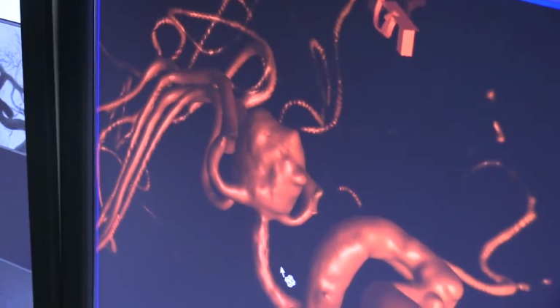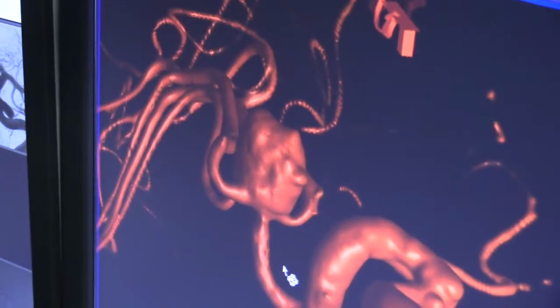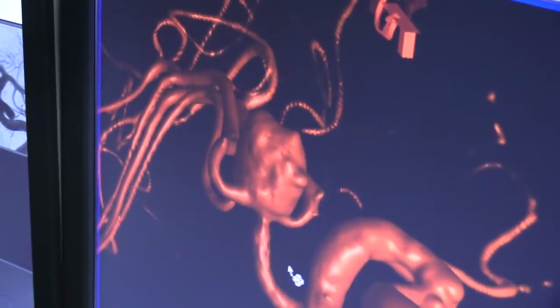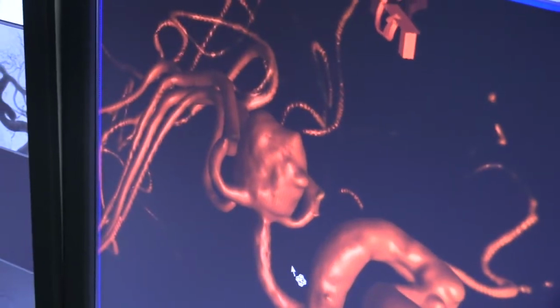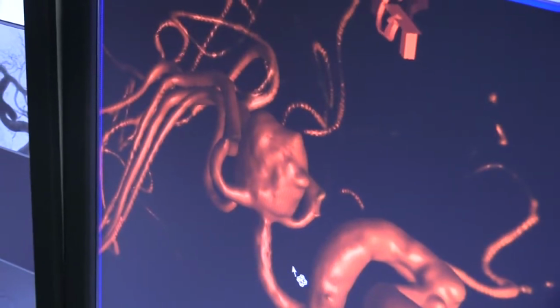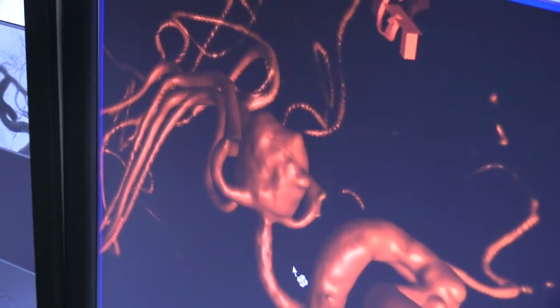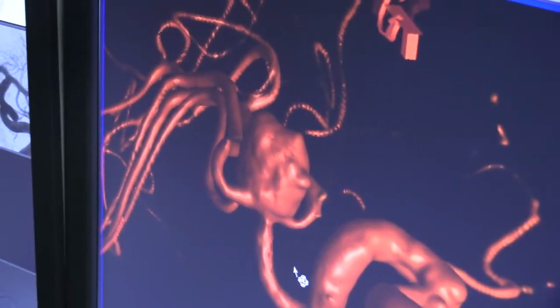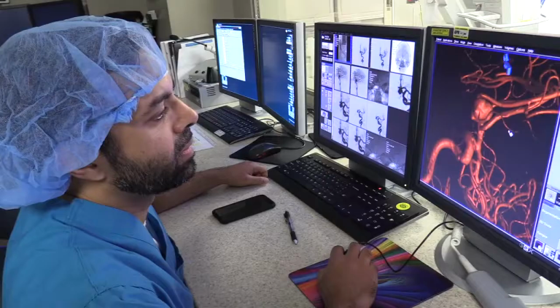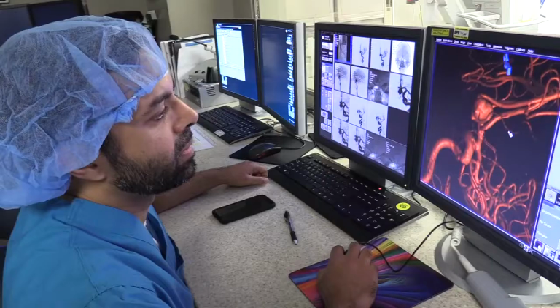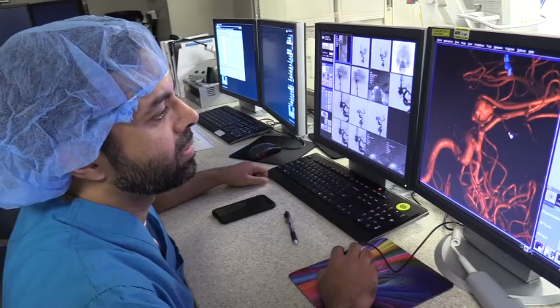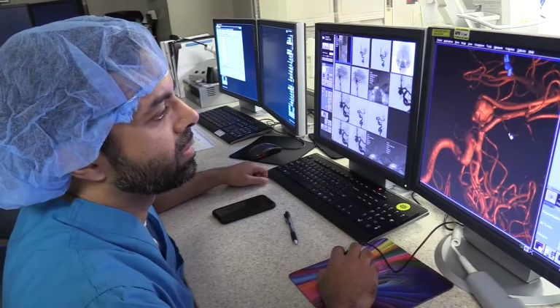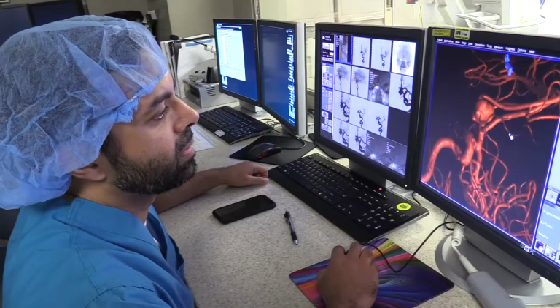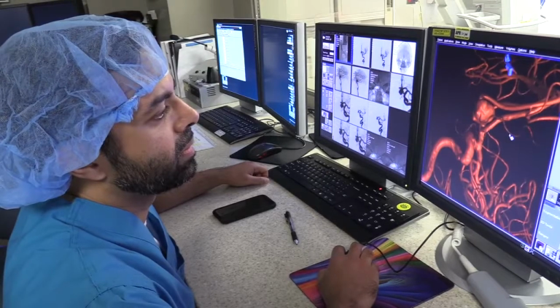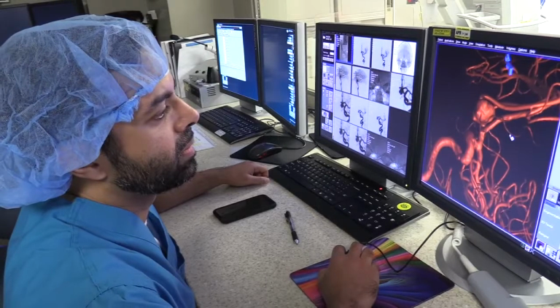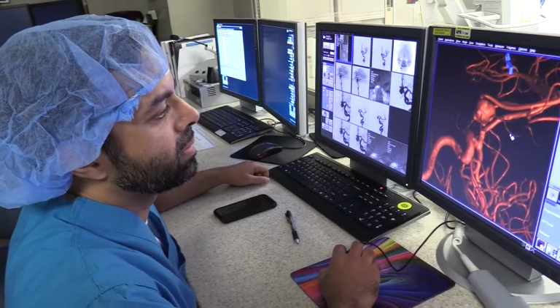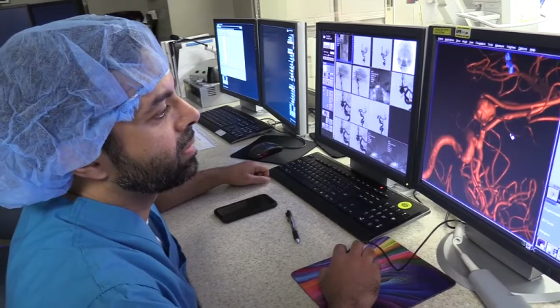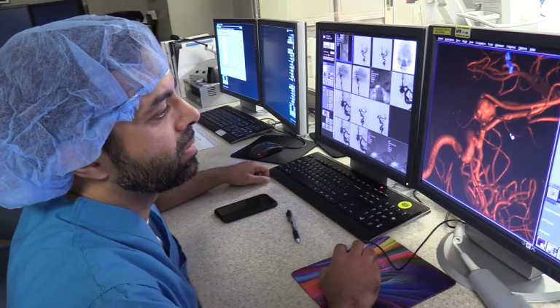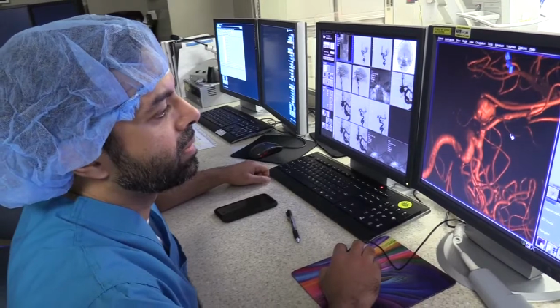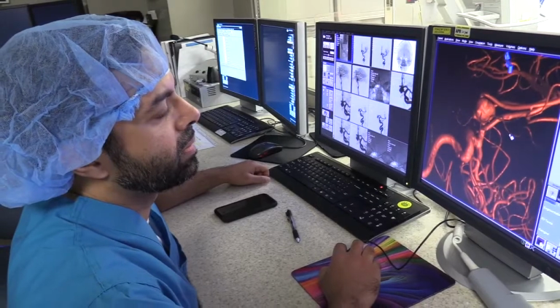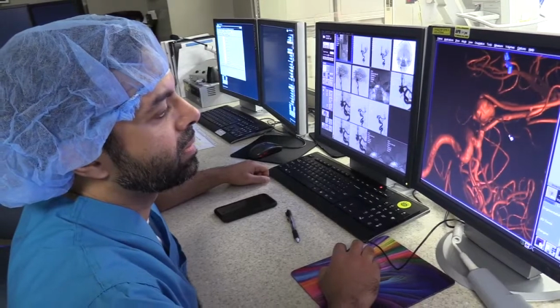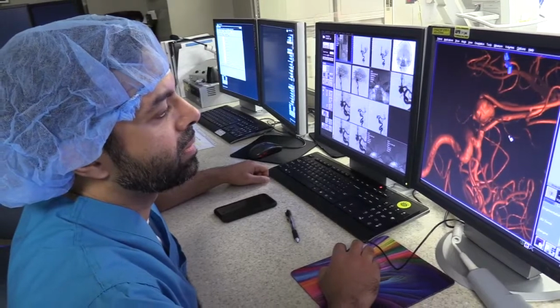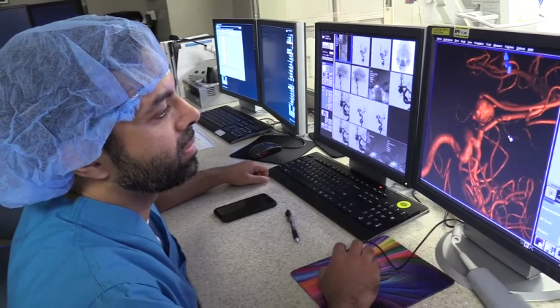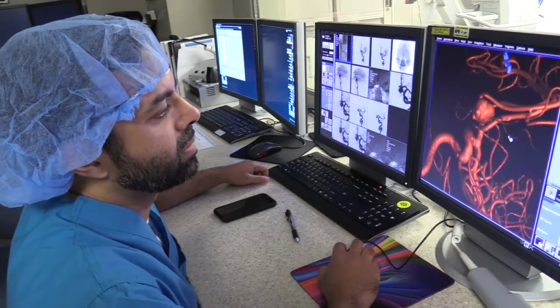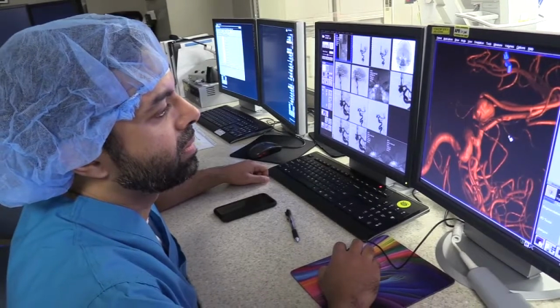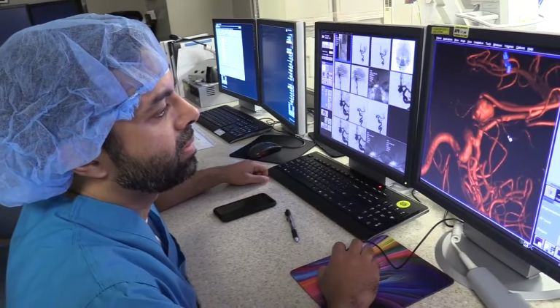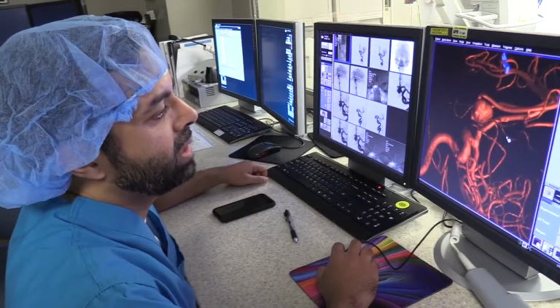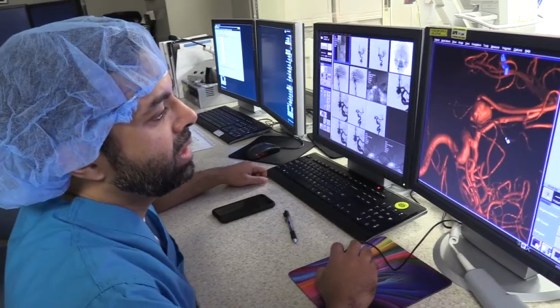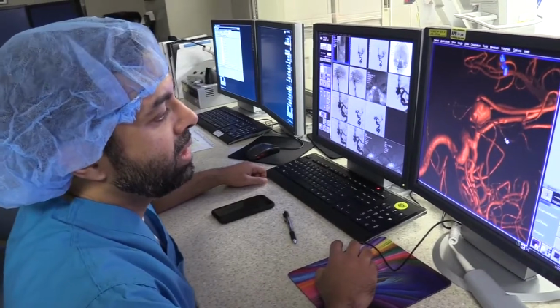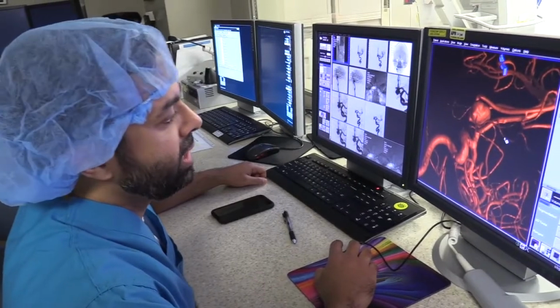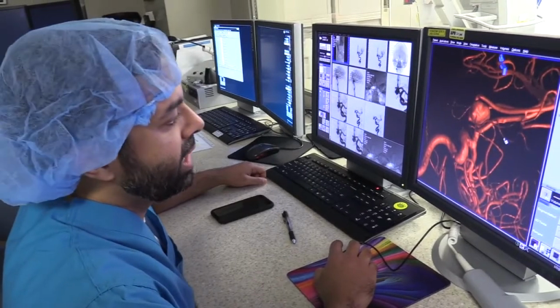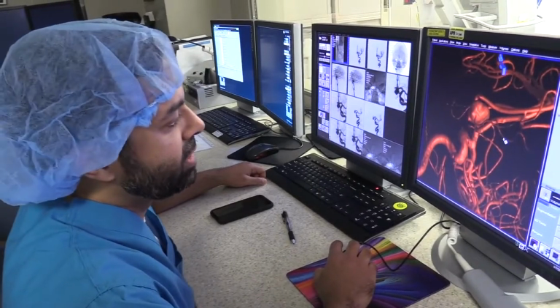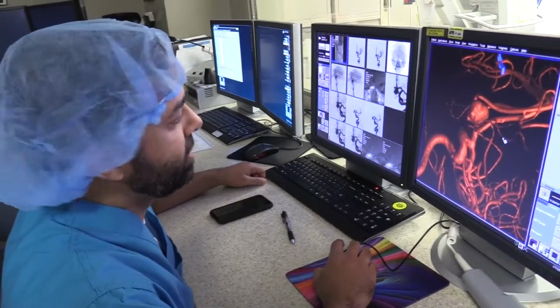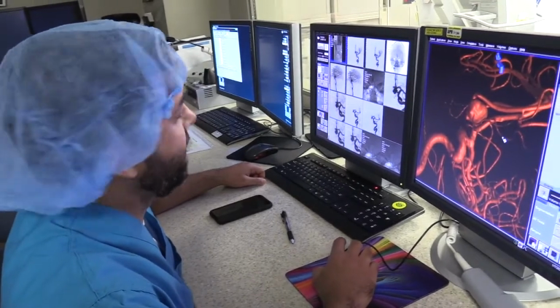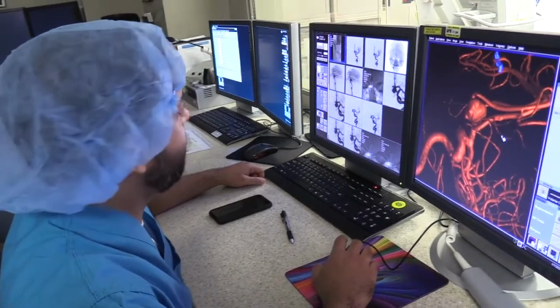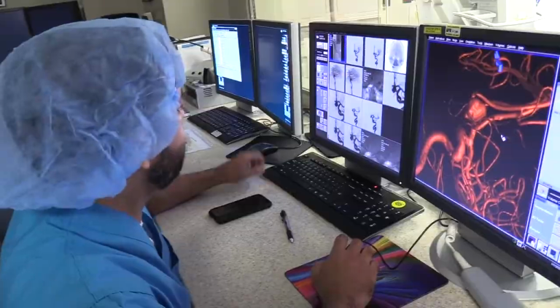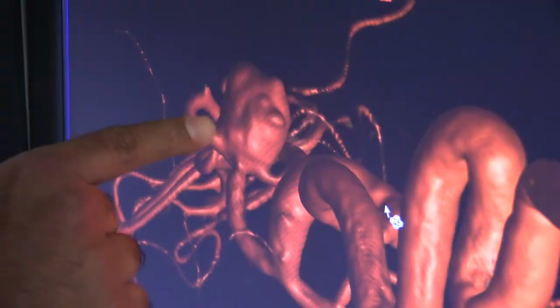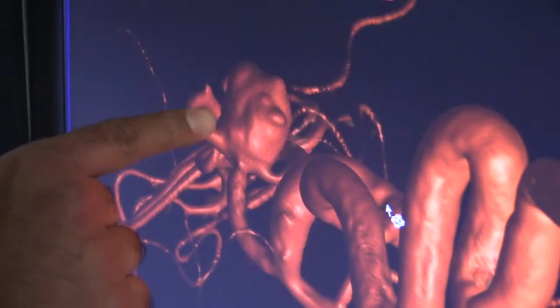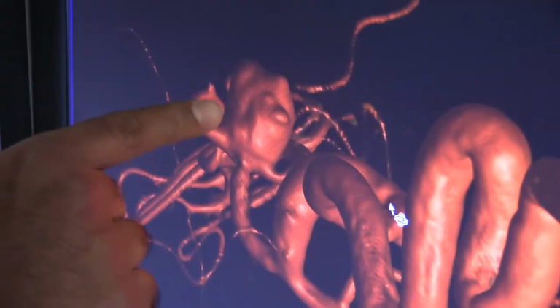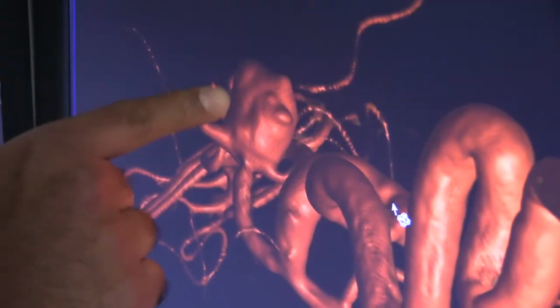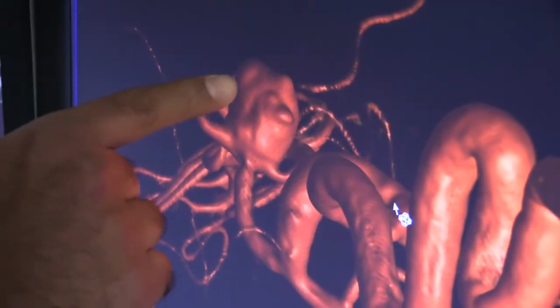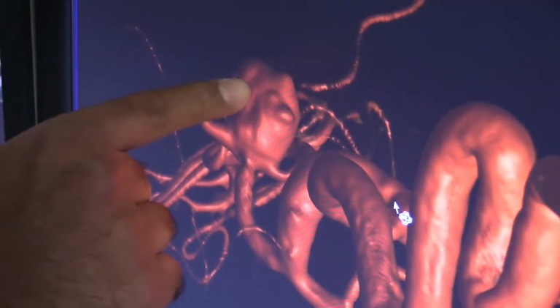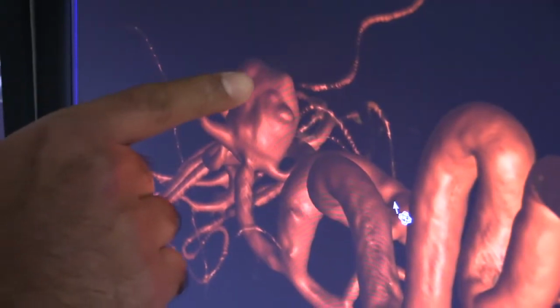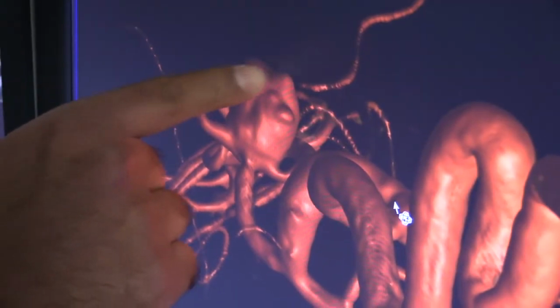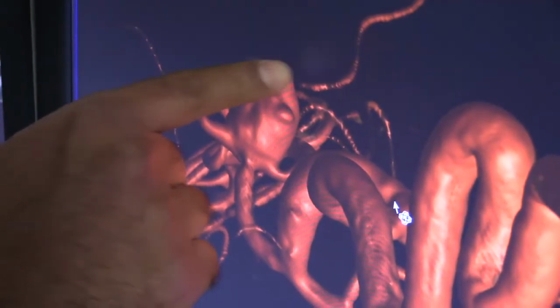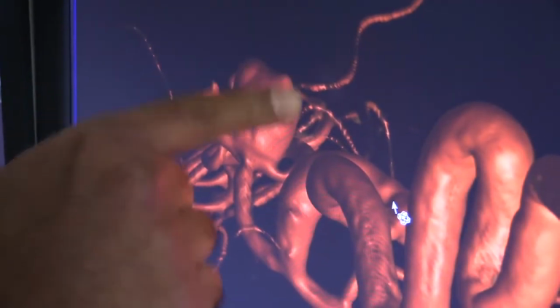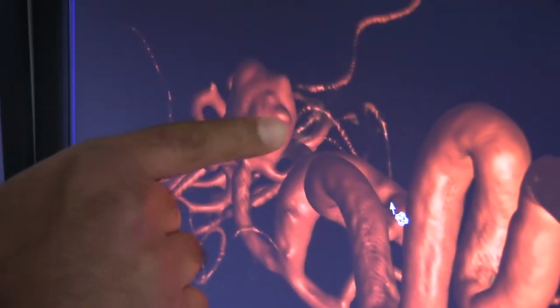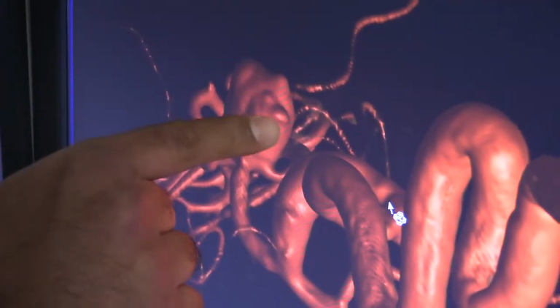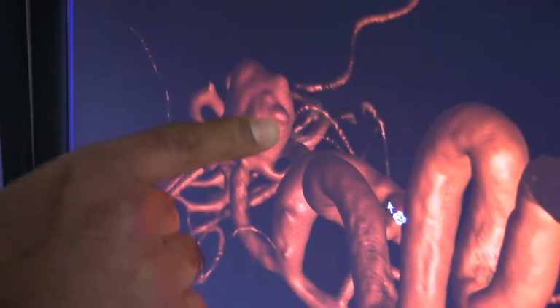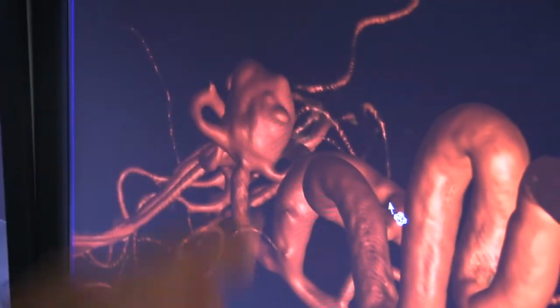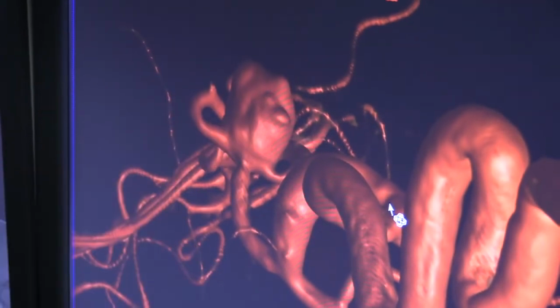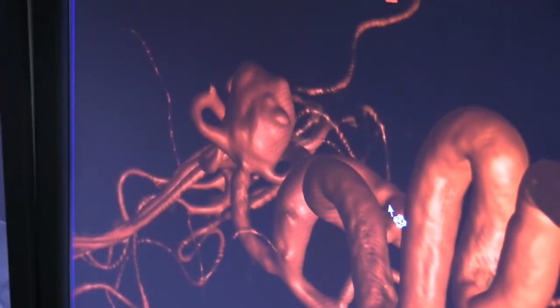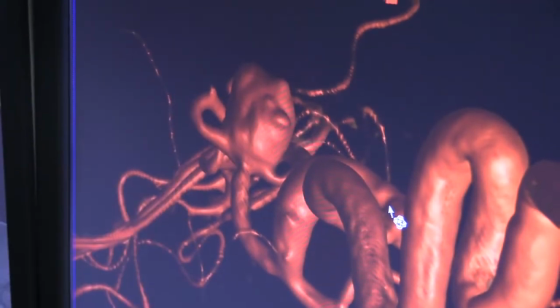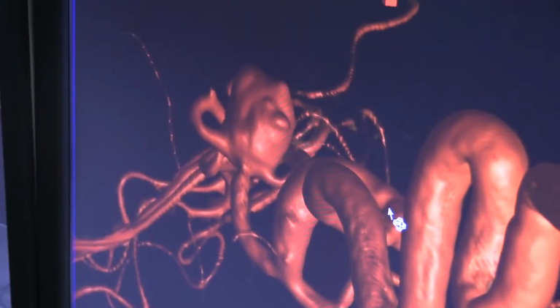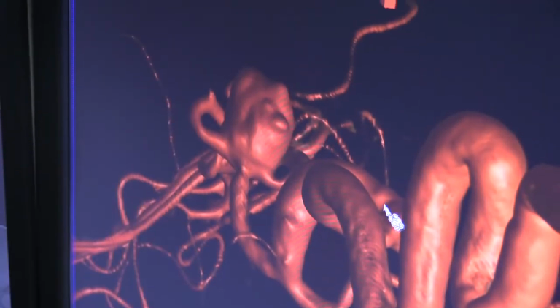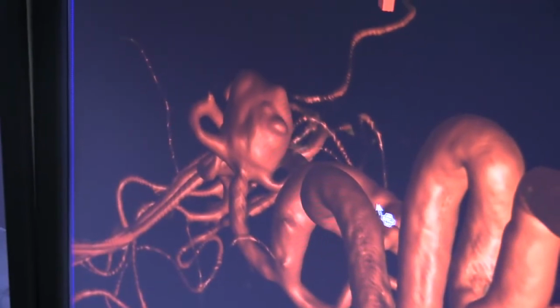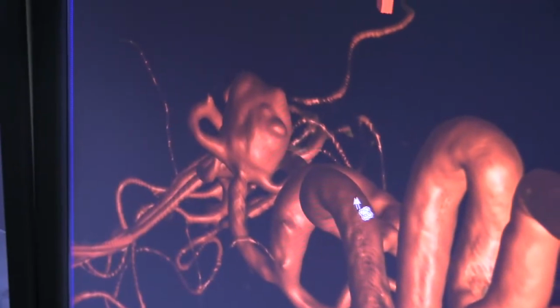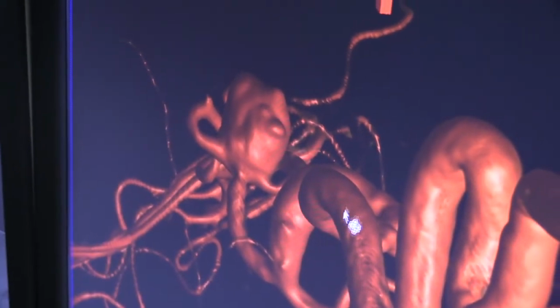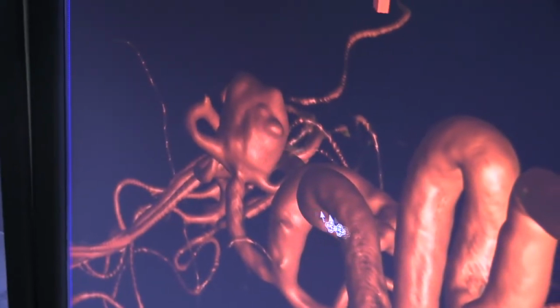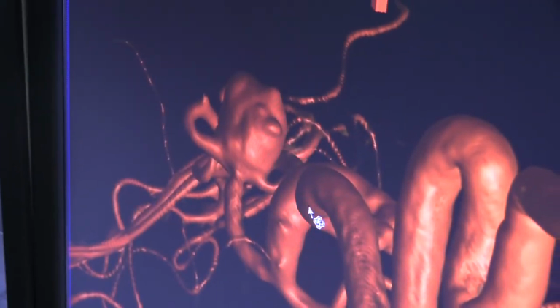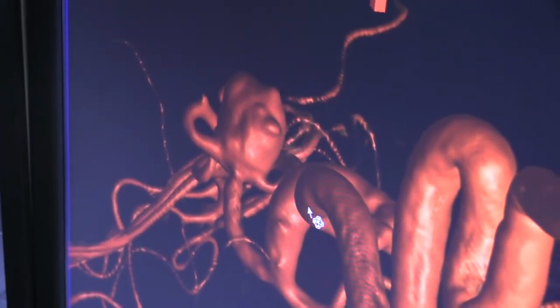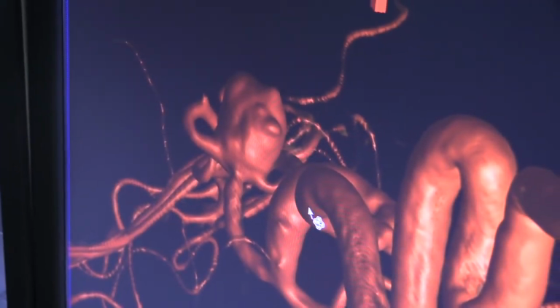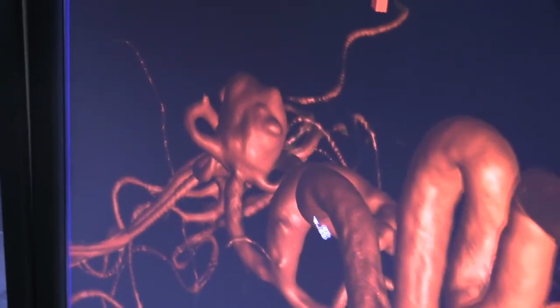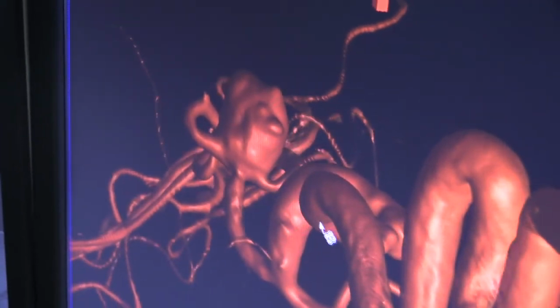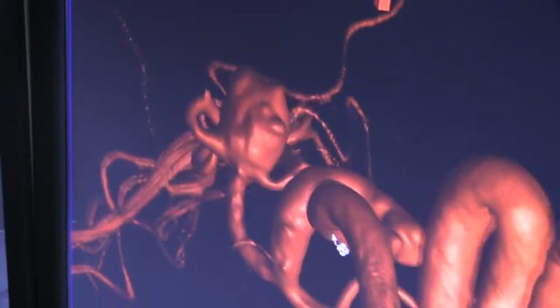An aneurysm is actually a defect with one of the arteries, in this case an artery in the brain. It represents a weak area in that artery.